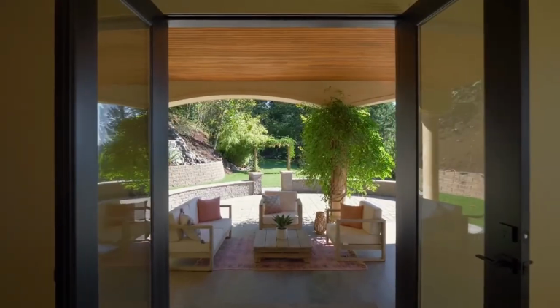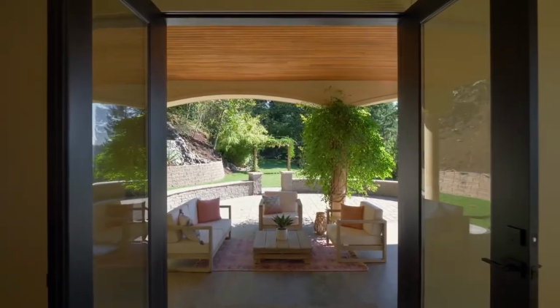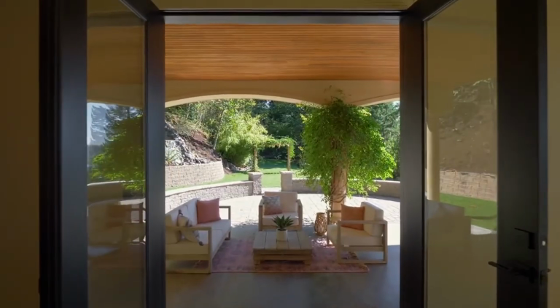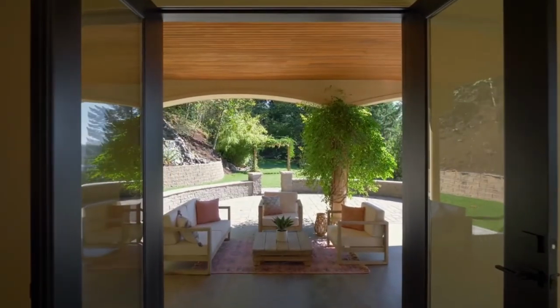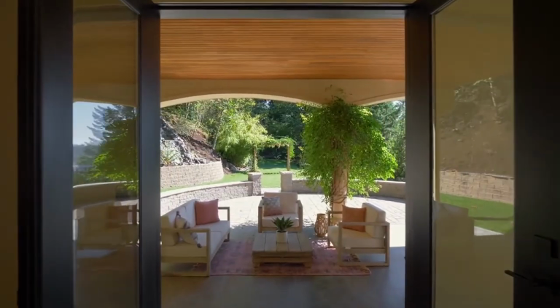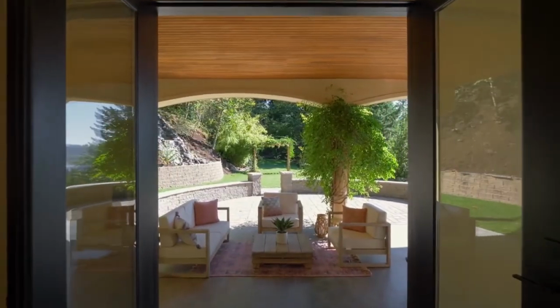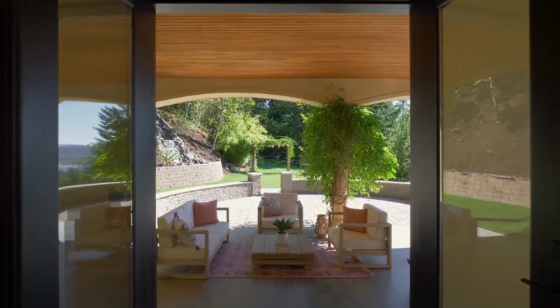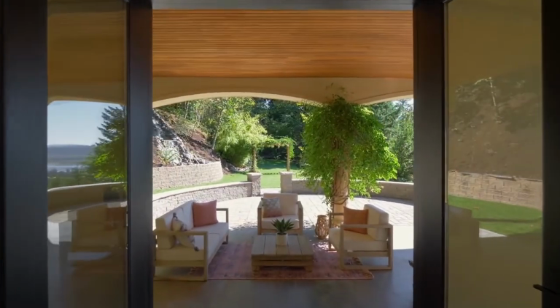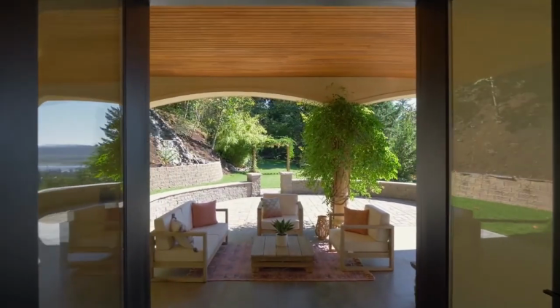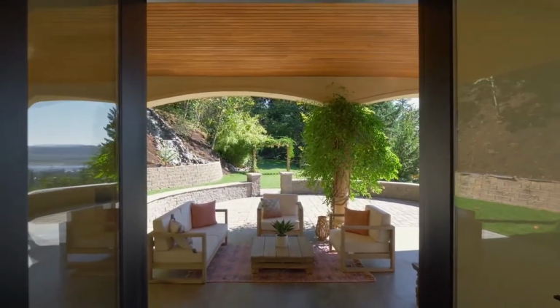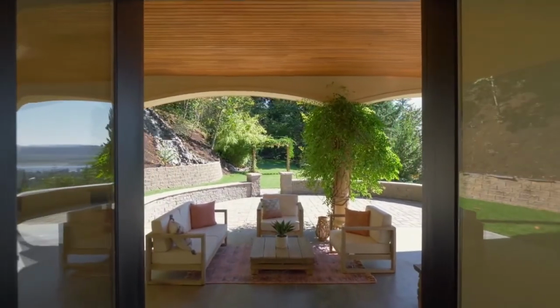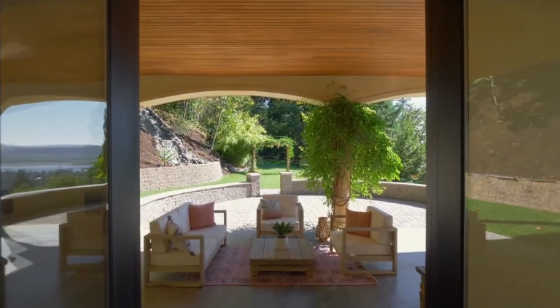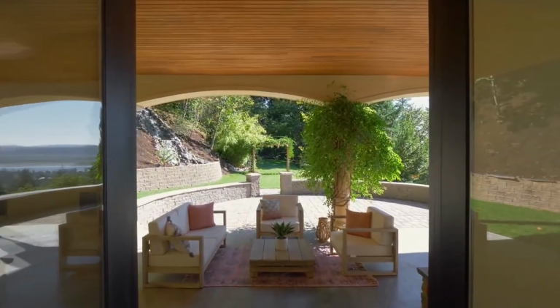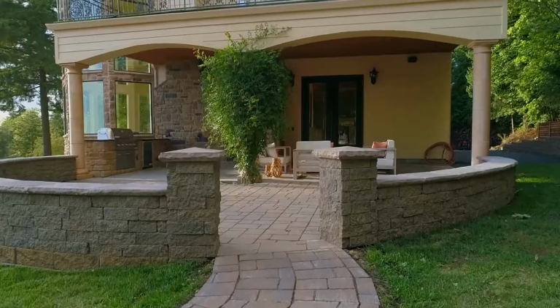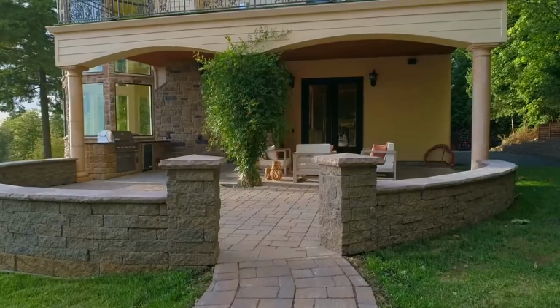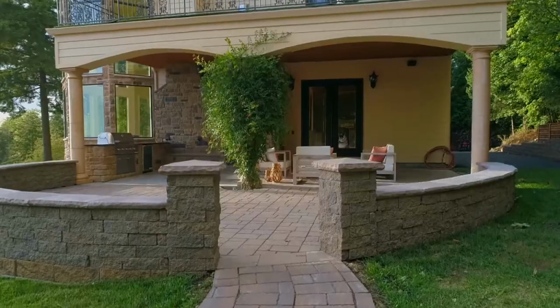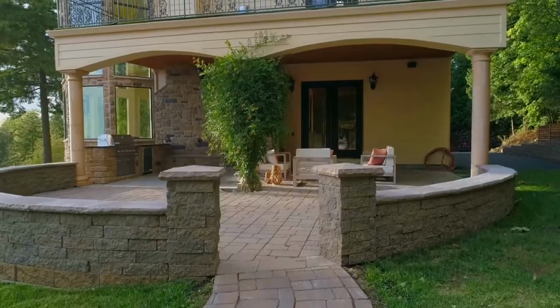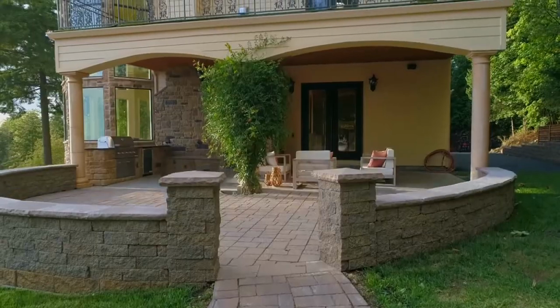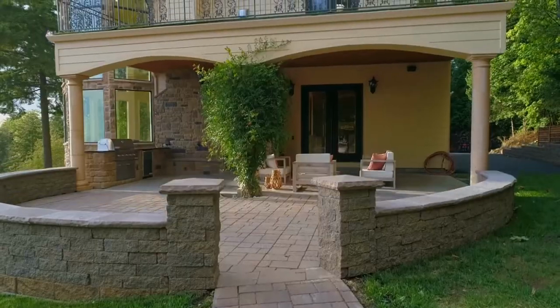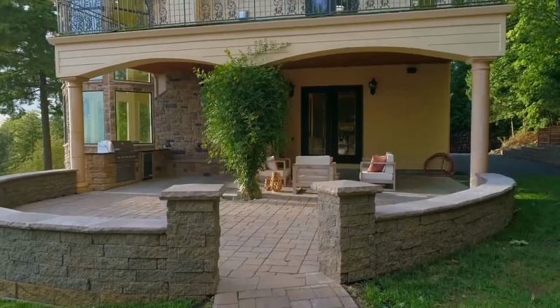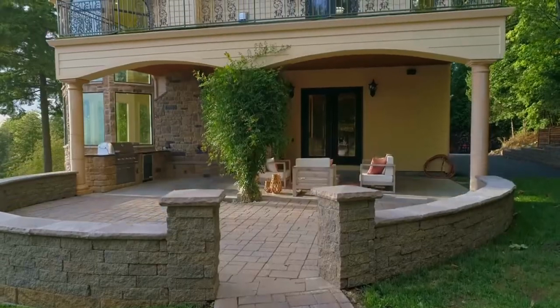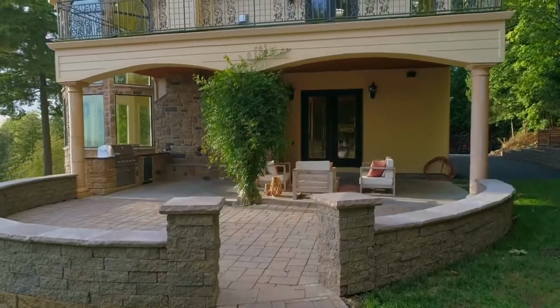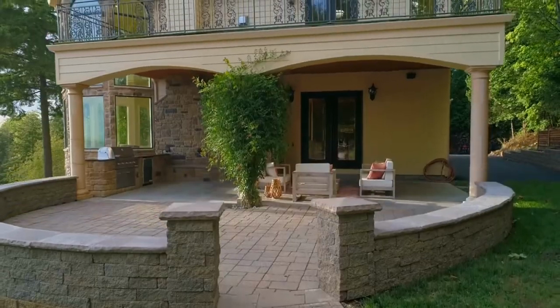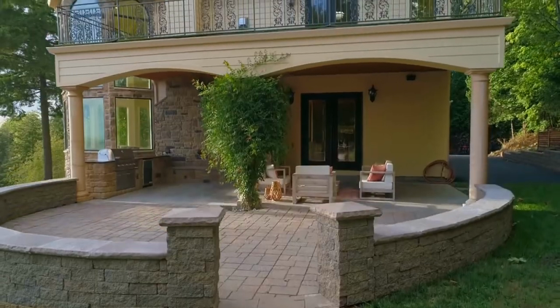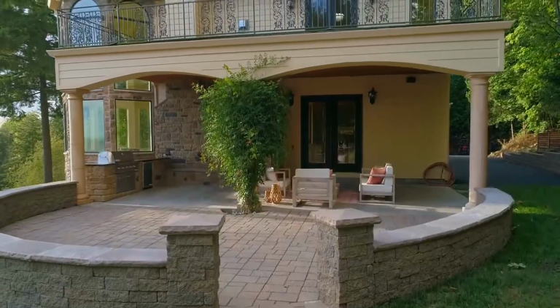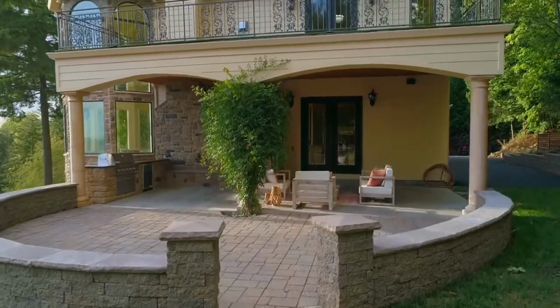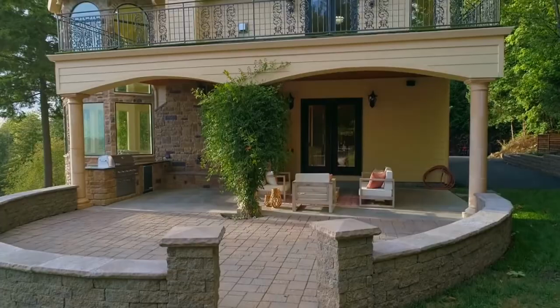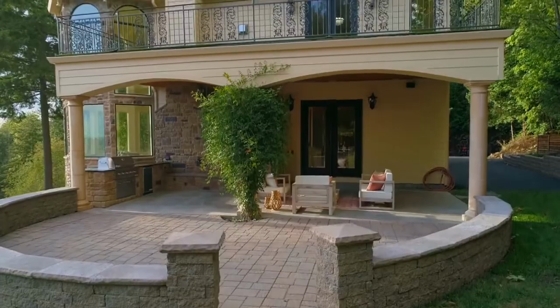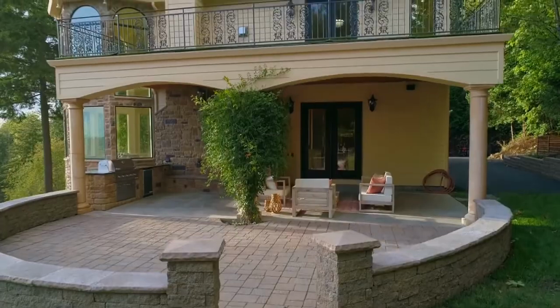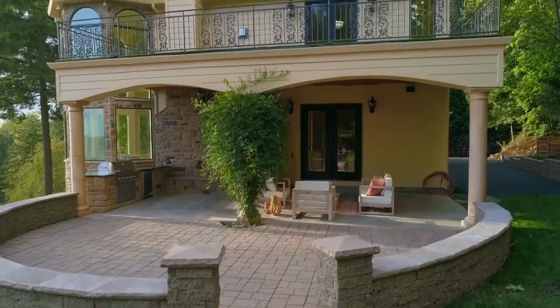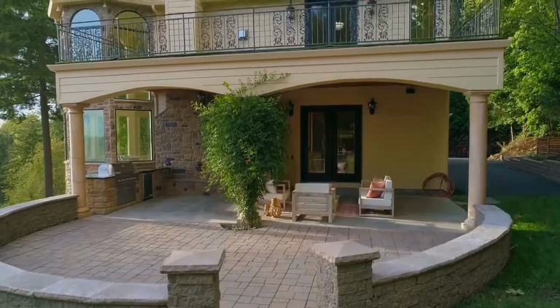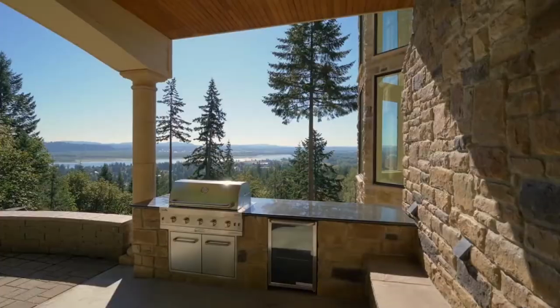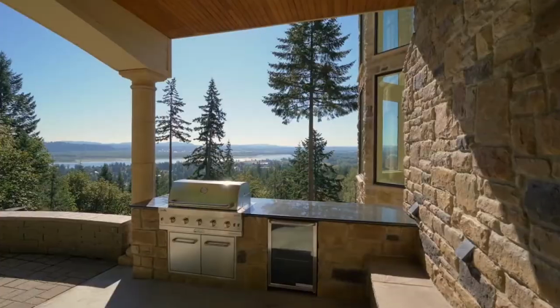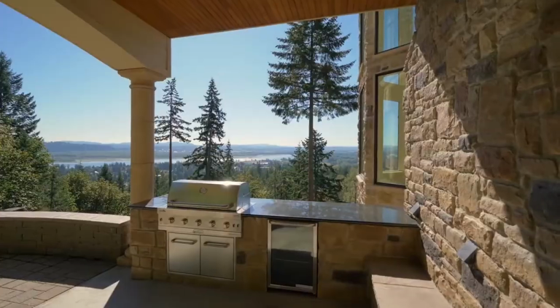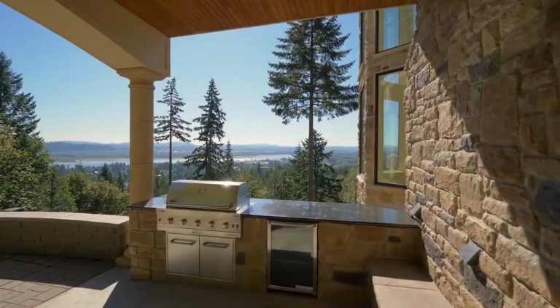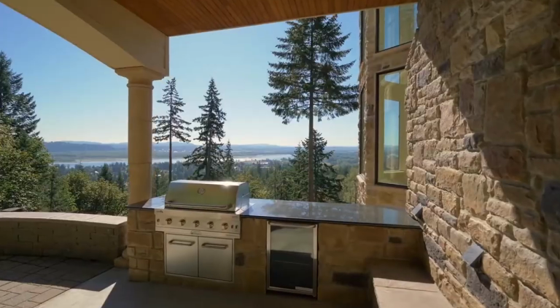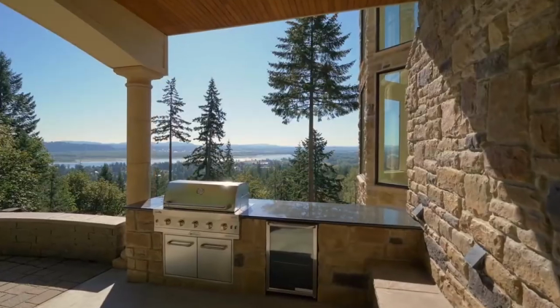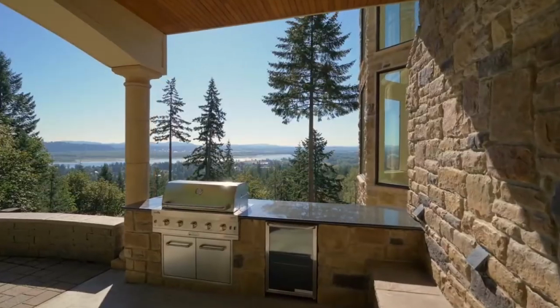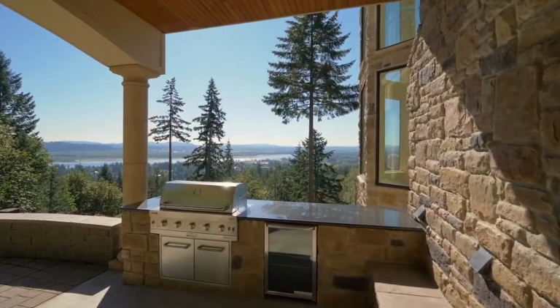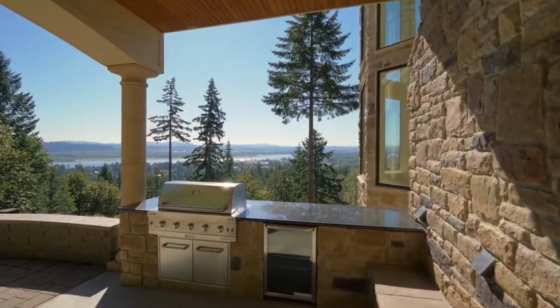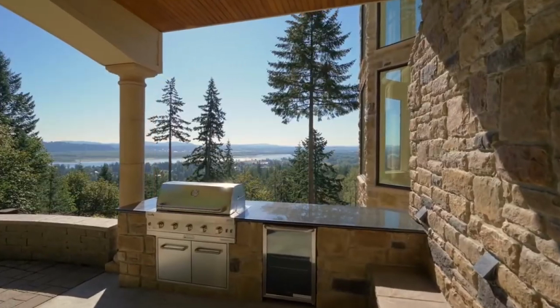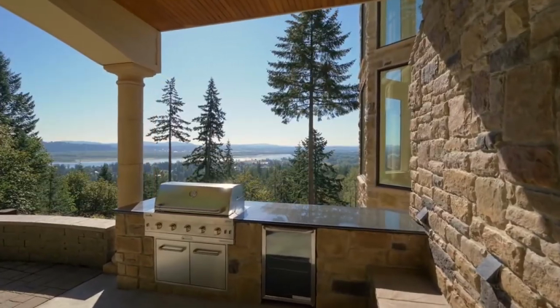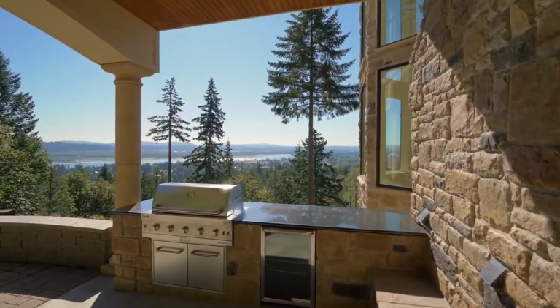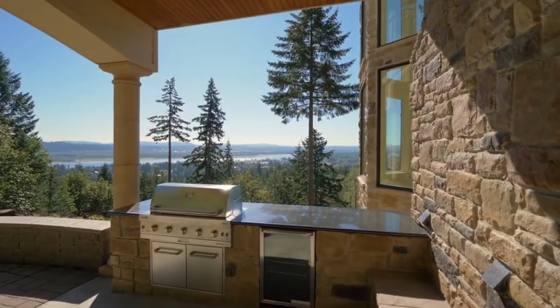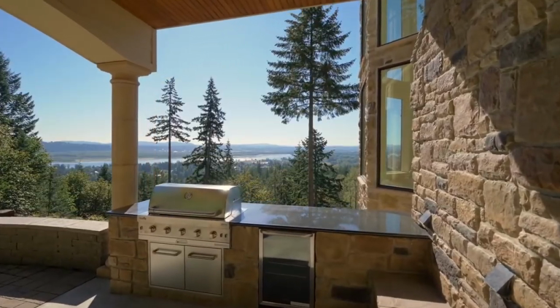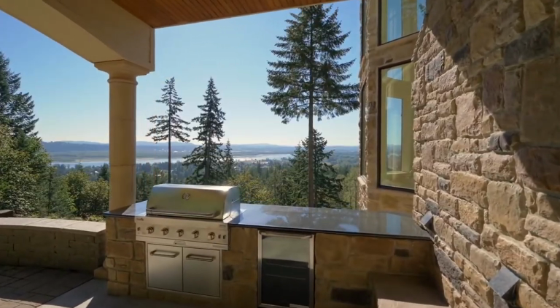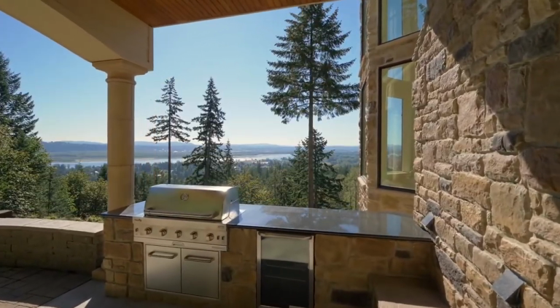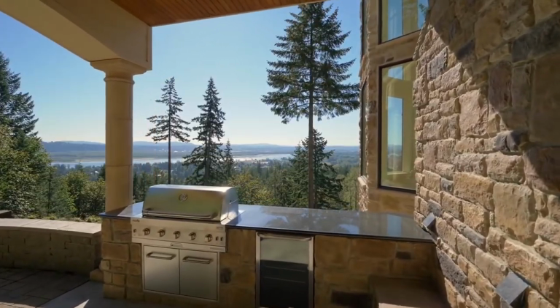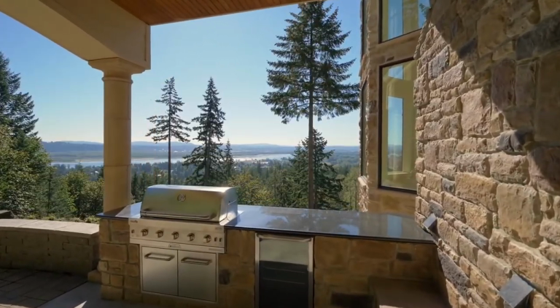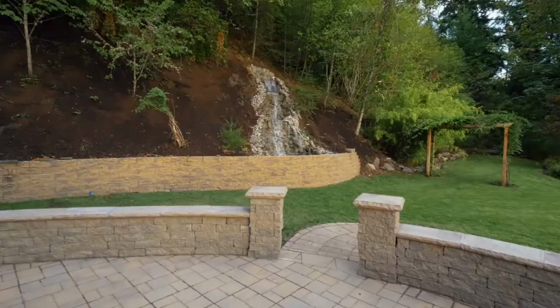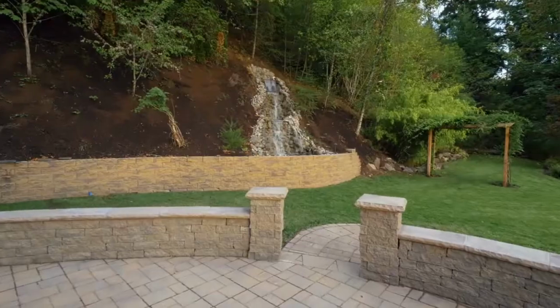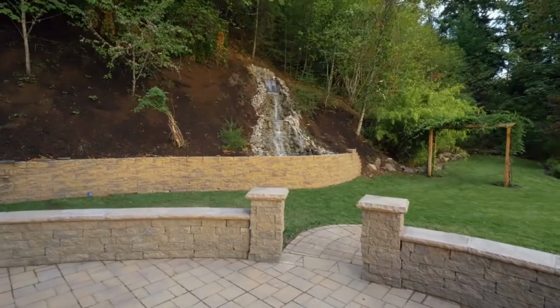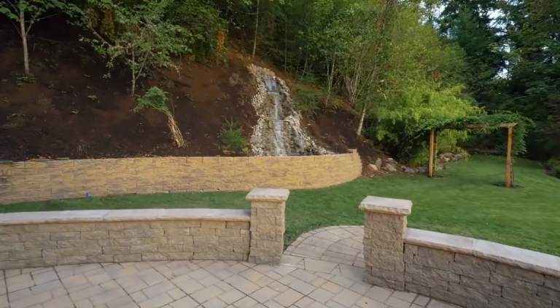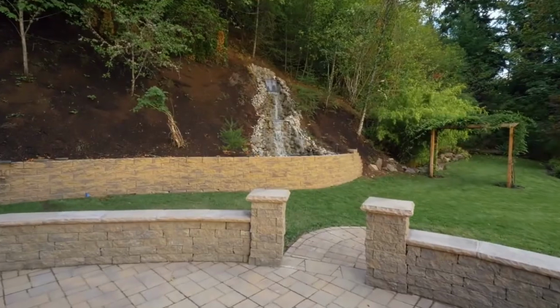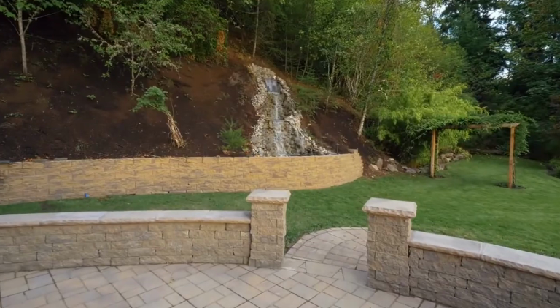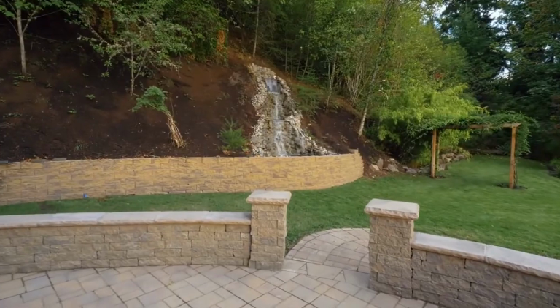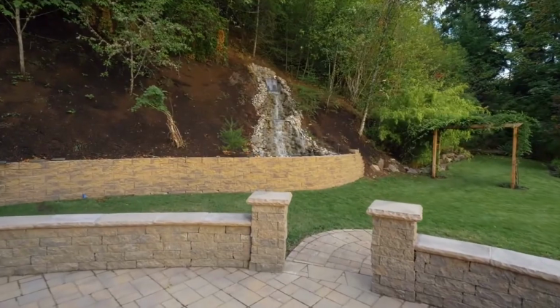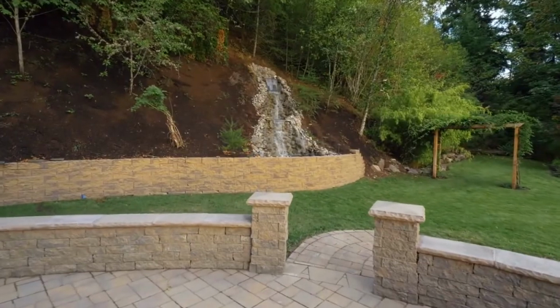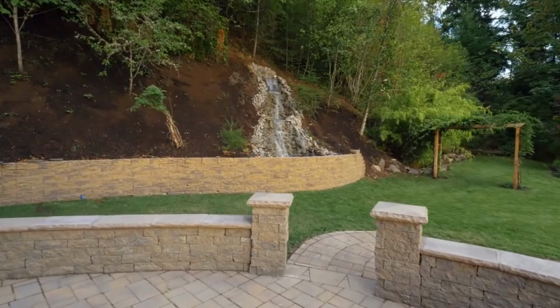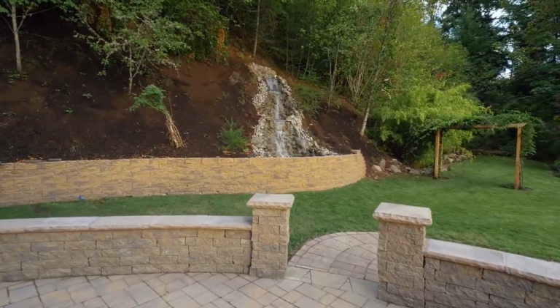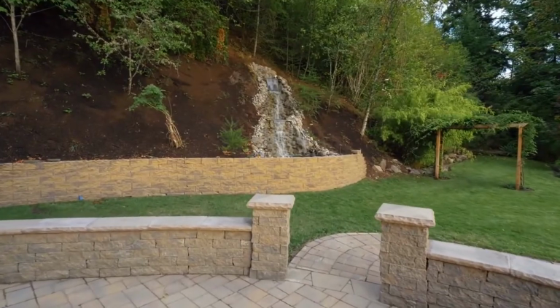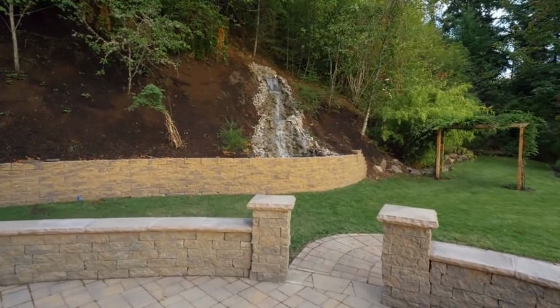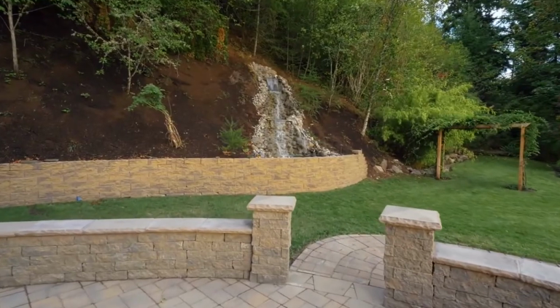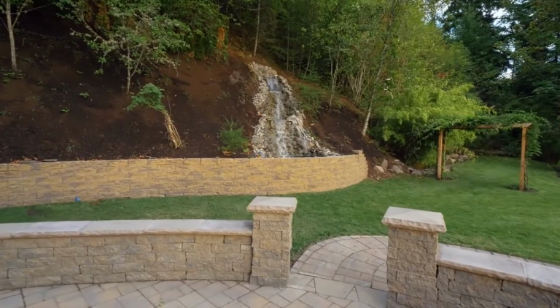From the covered patio with a fireplace and outdoor kitchen, take in sunset views while enjoying the water.